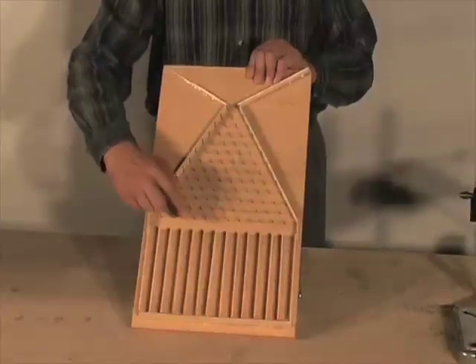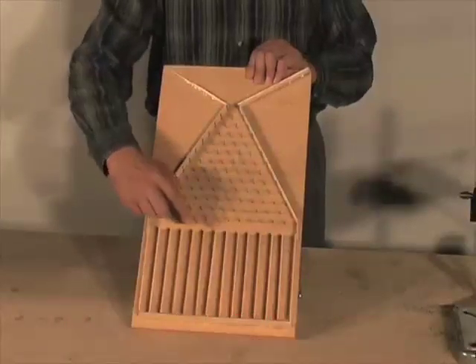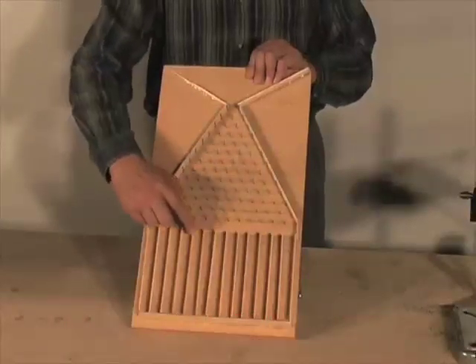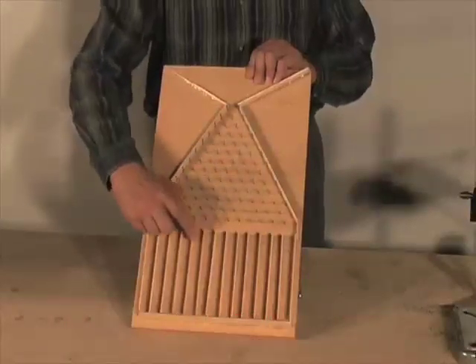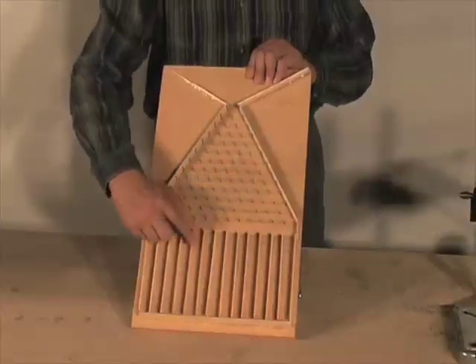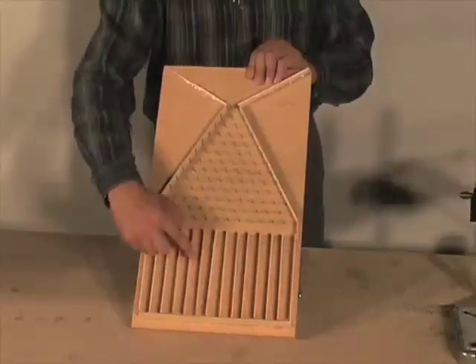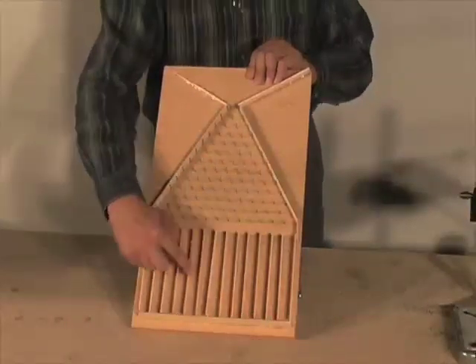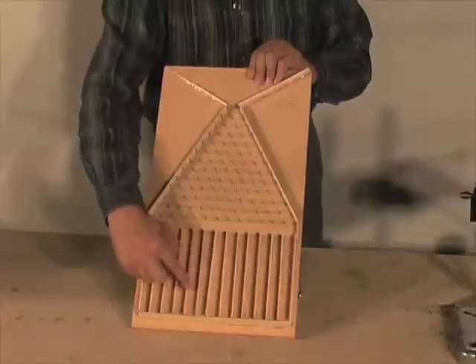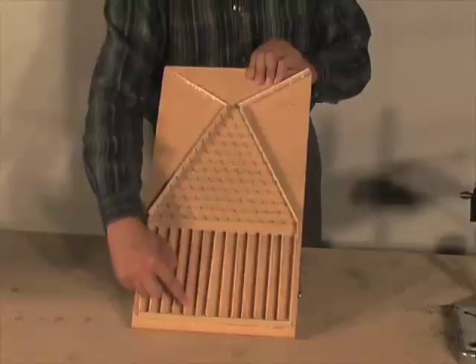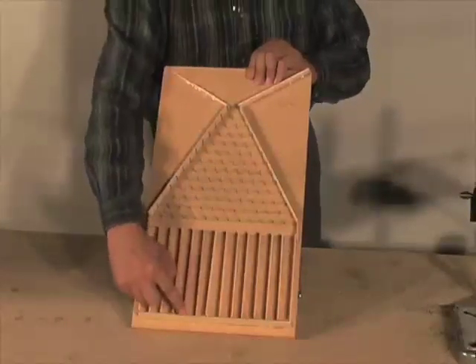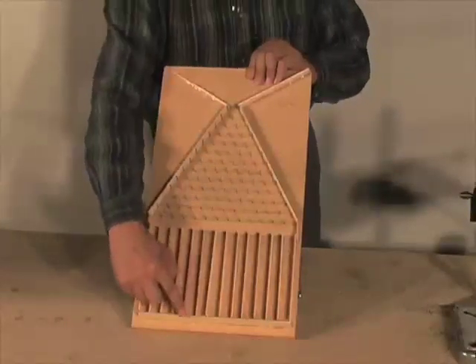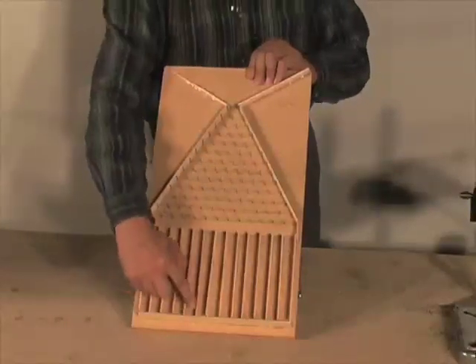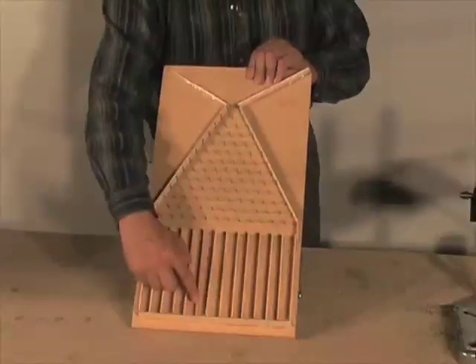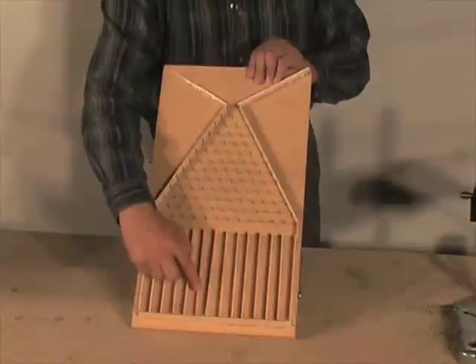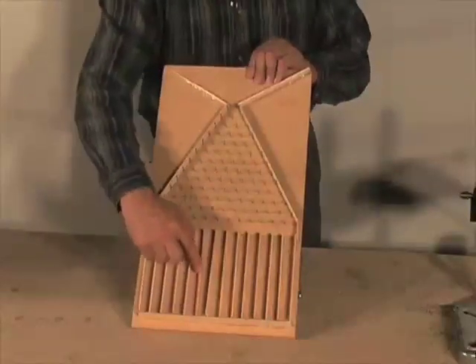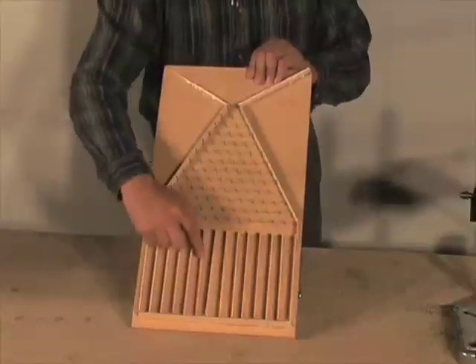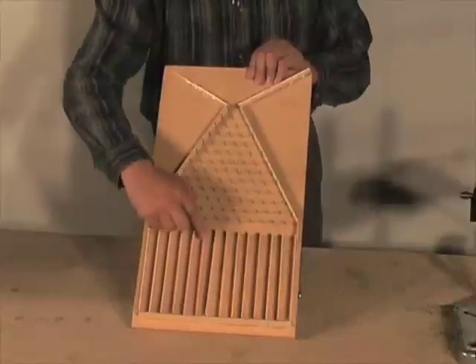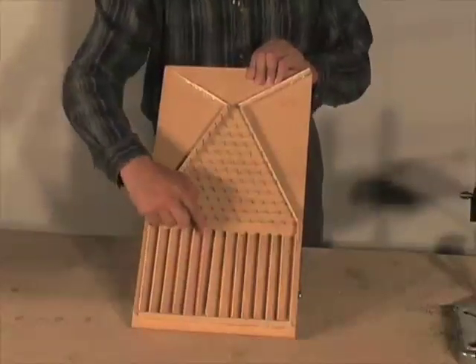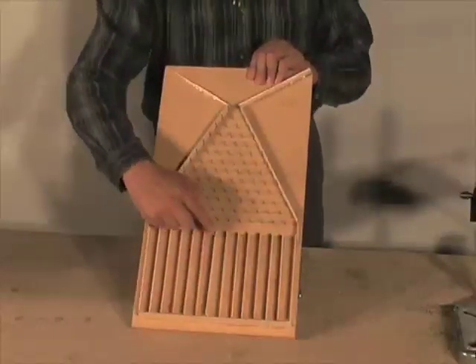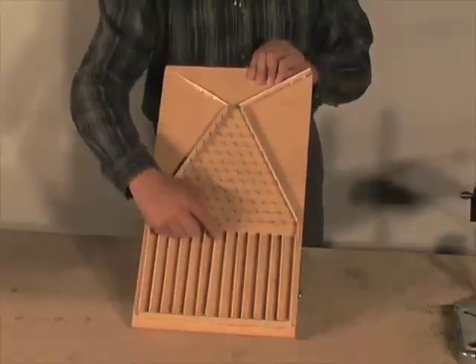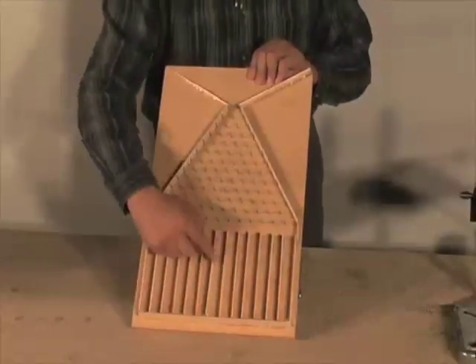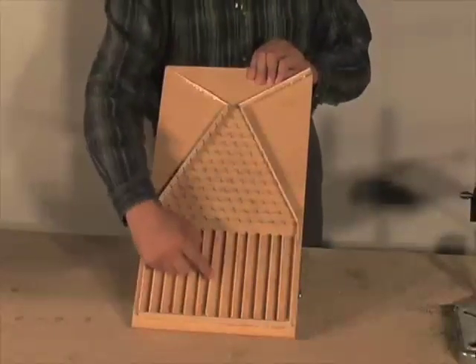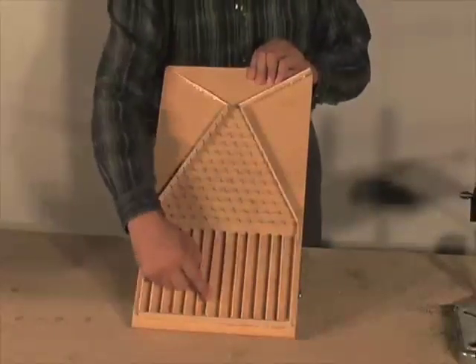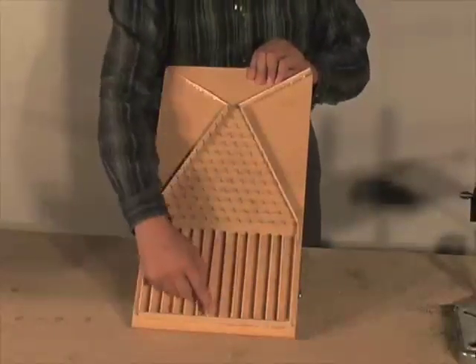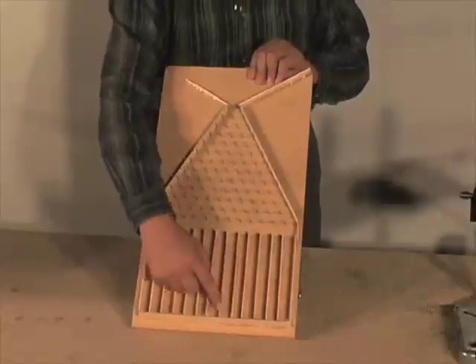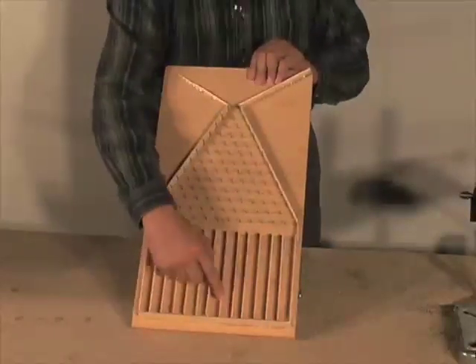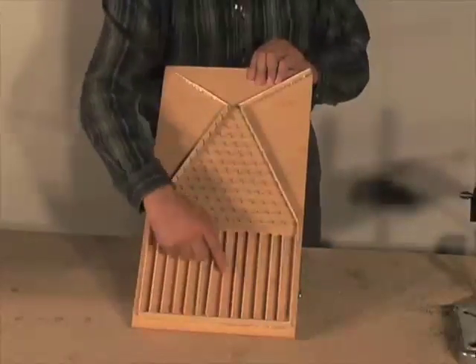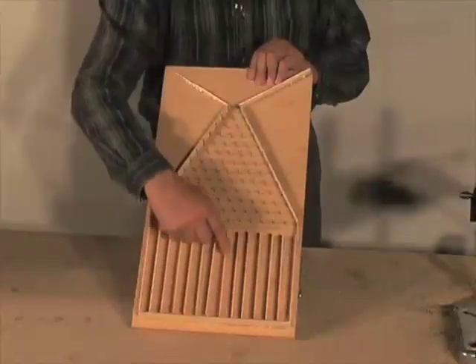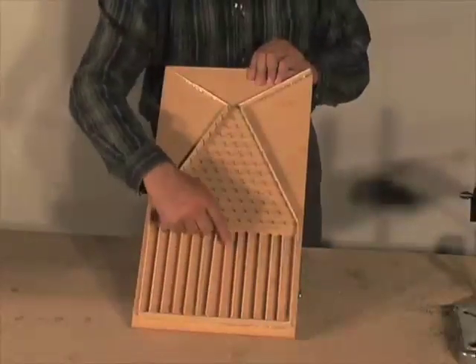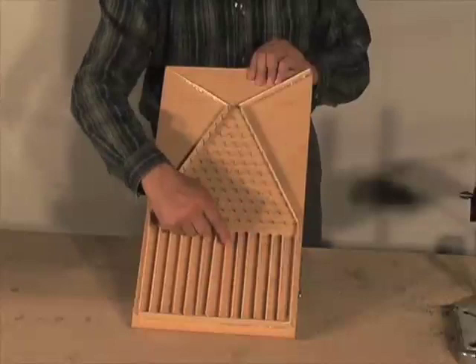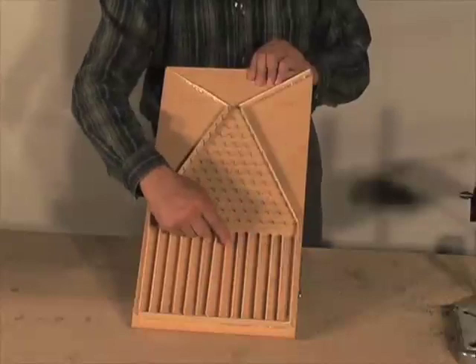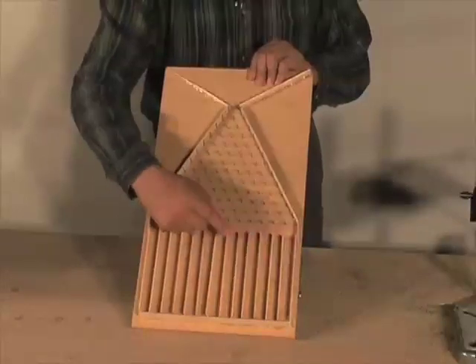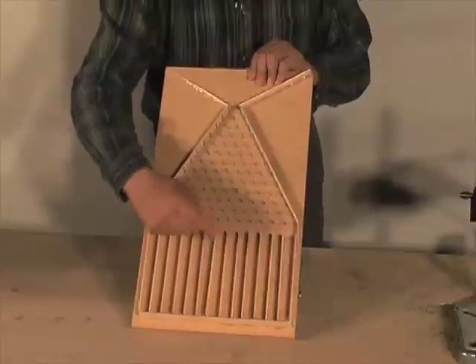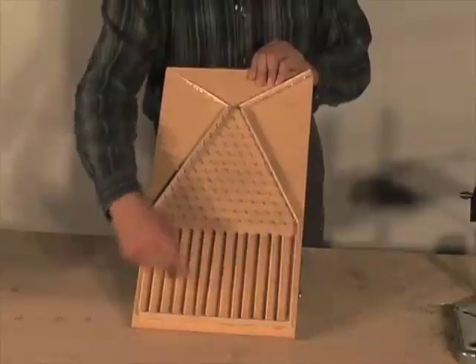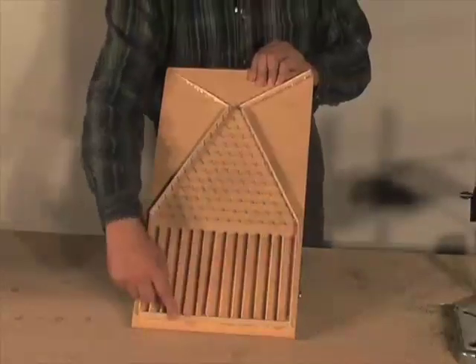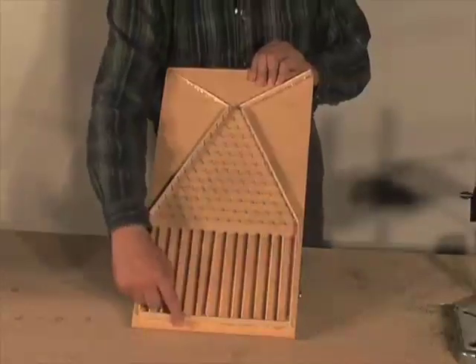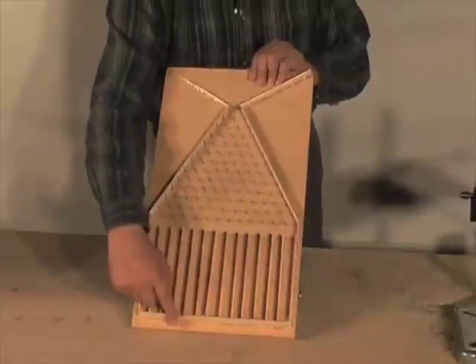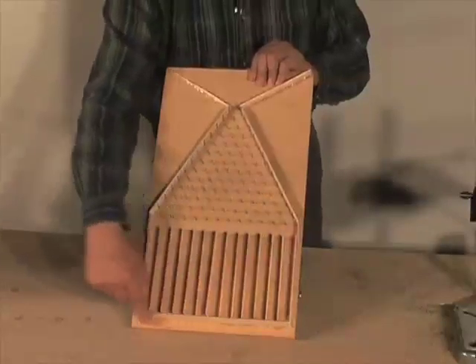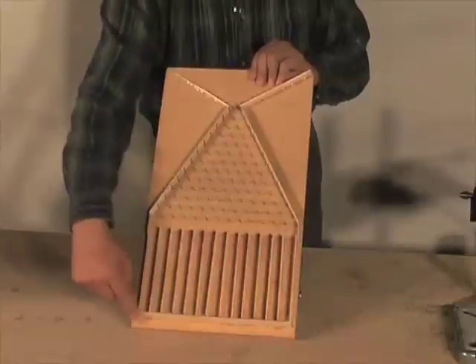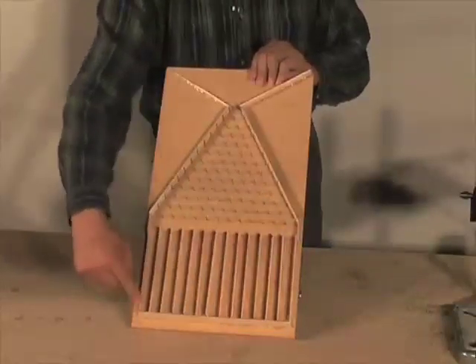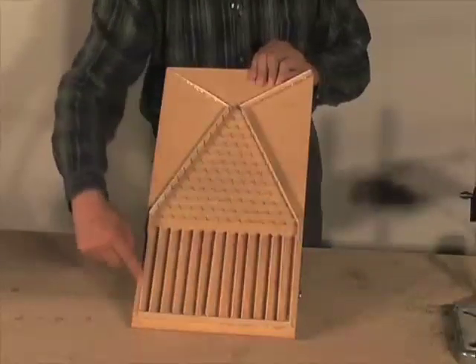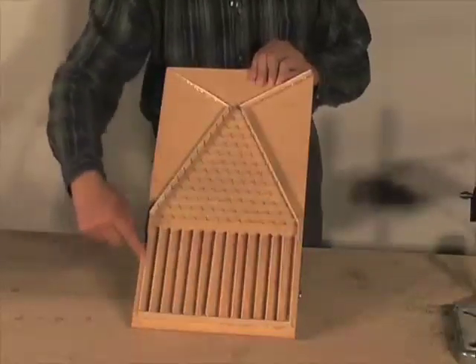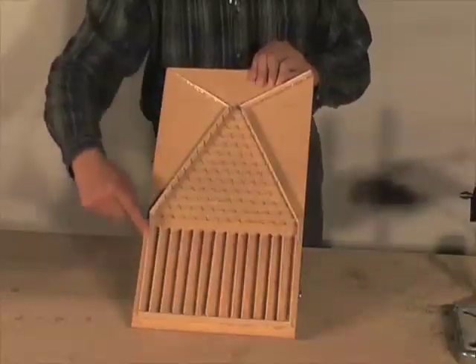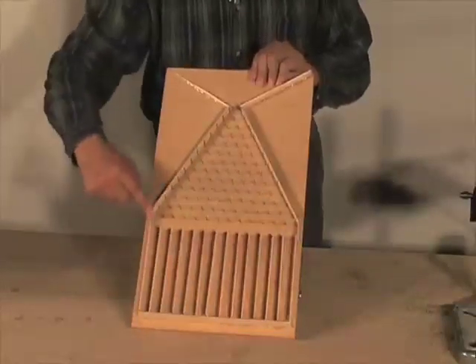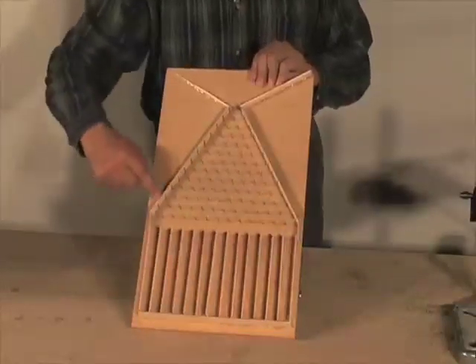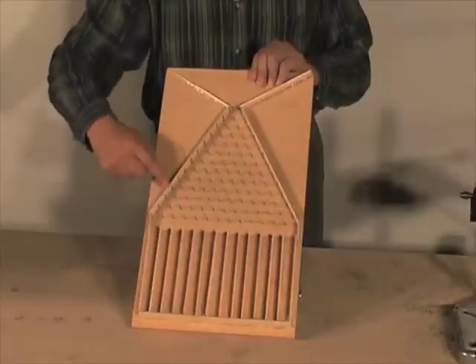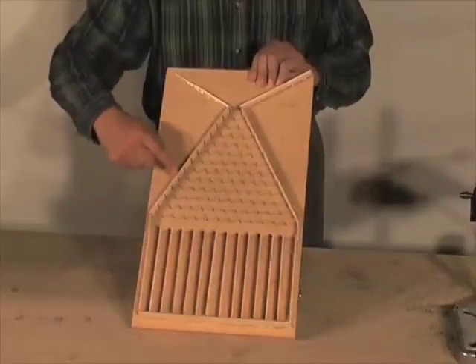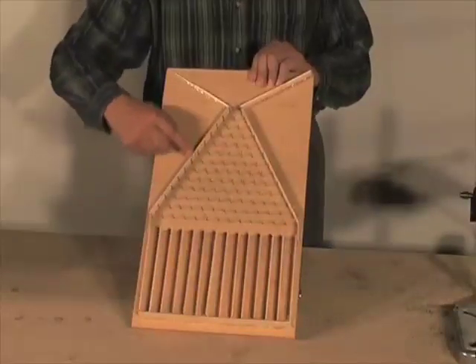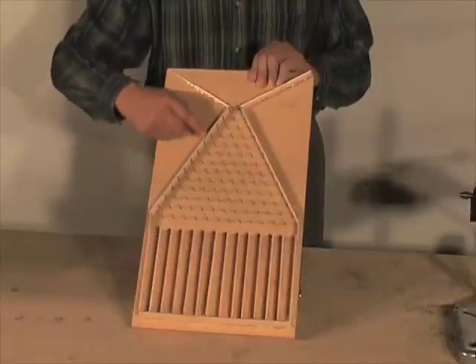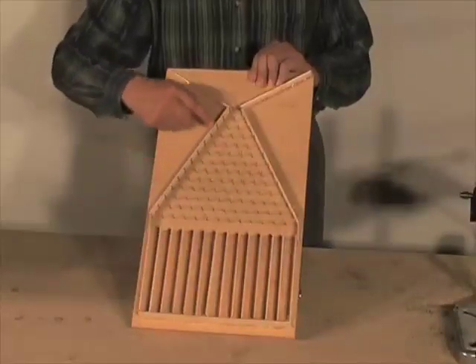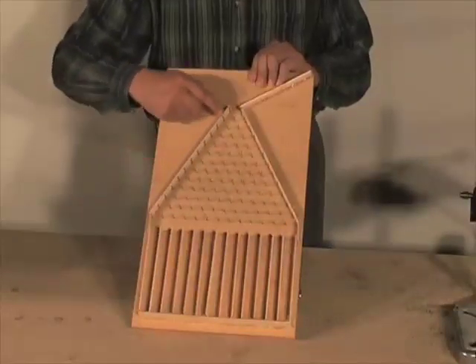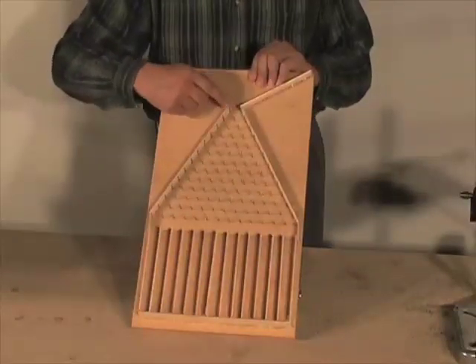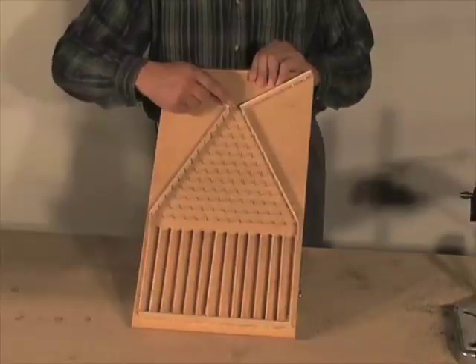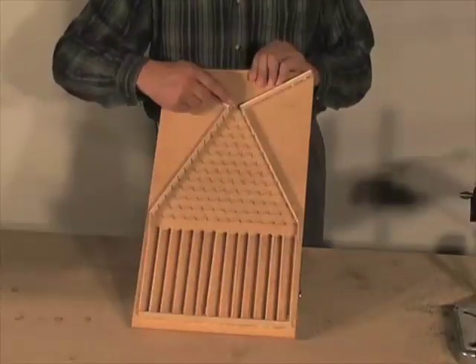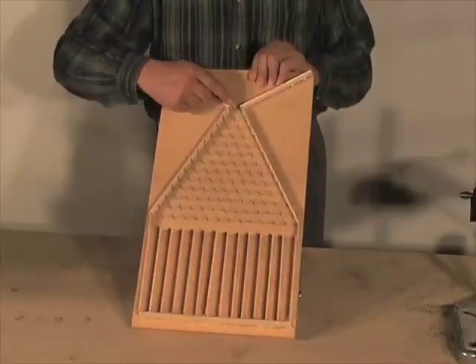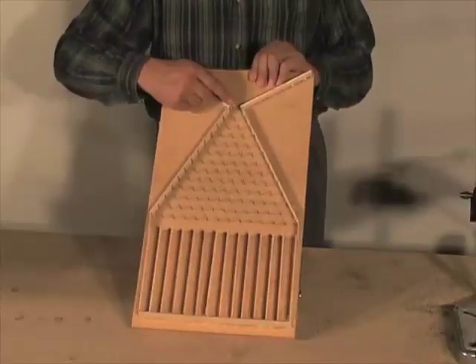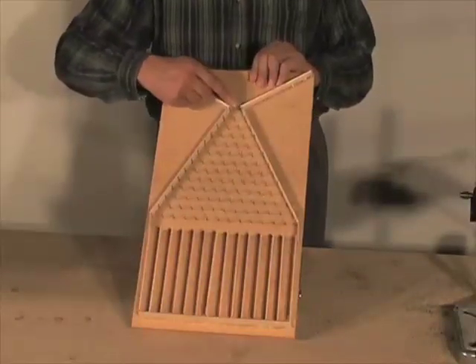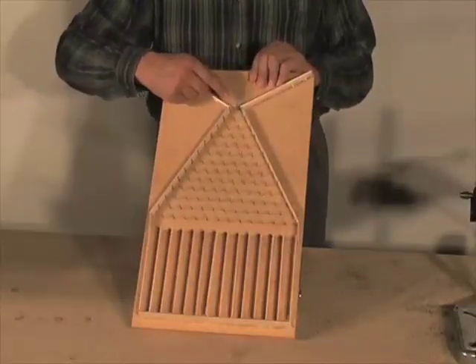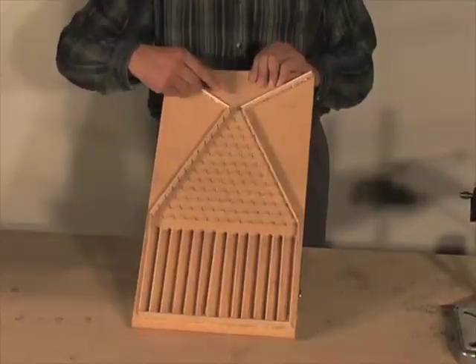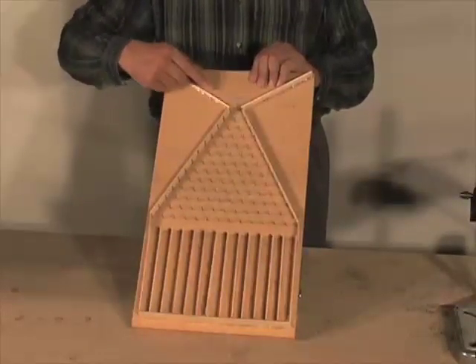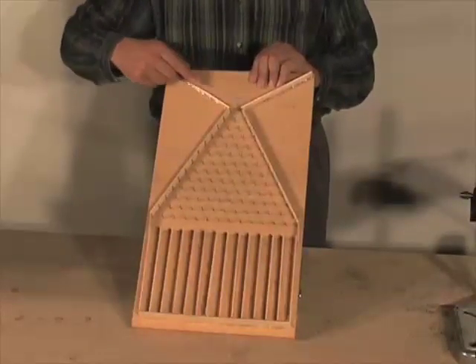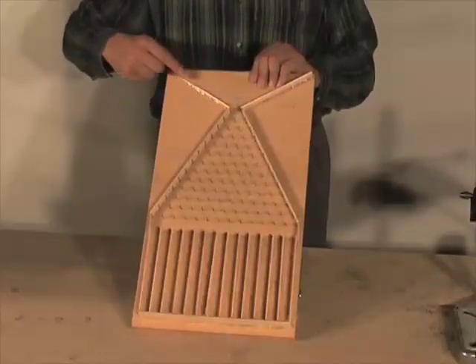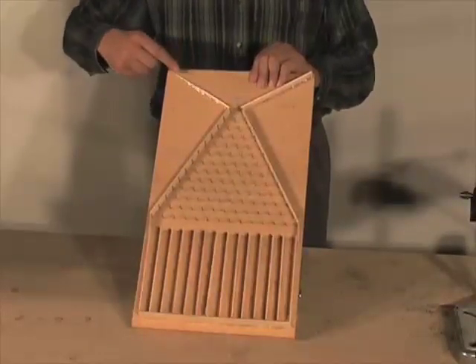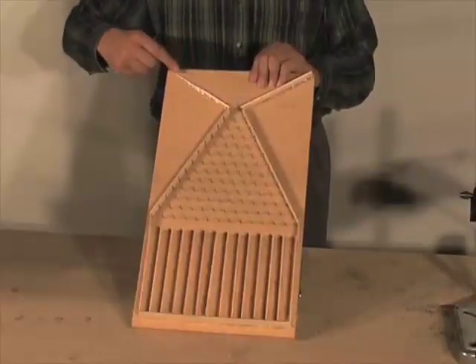glue wooden strips into place to make bins for the marbles to fall into. You'll also need to place a barrier around the entire pyramid to keep the marbles from getting away.